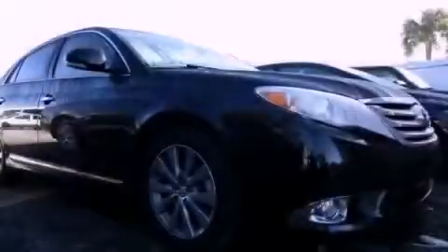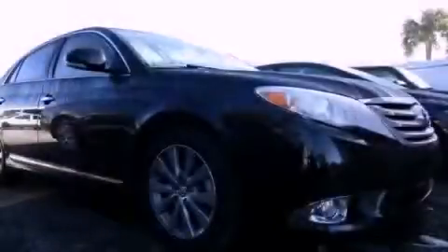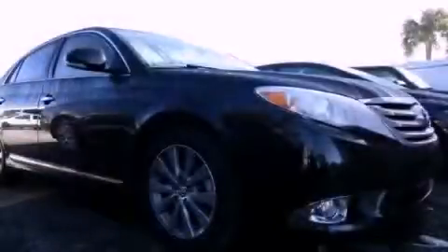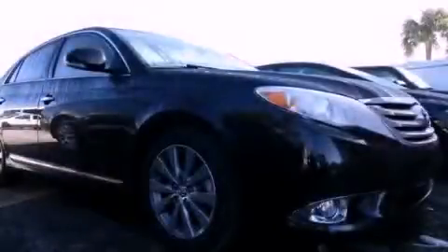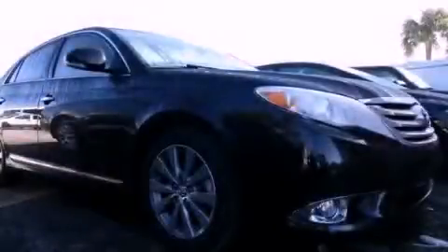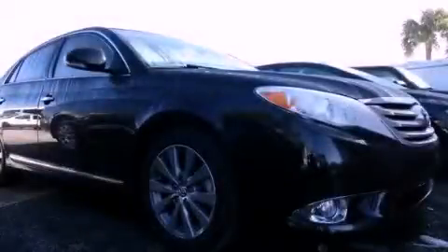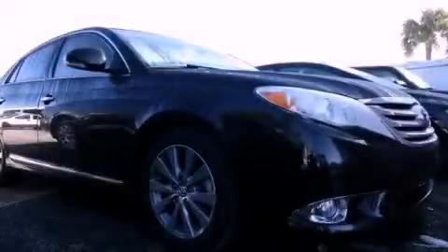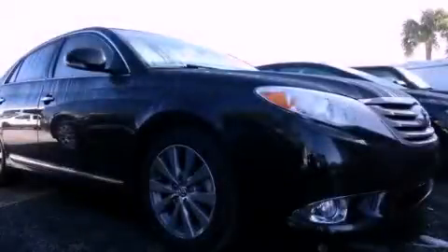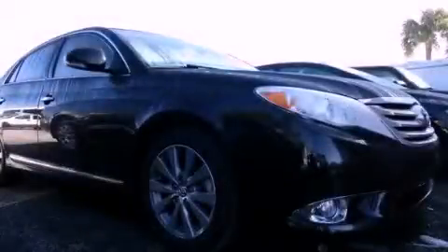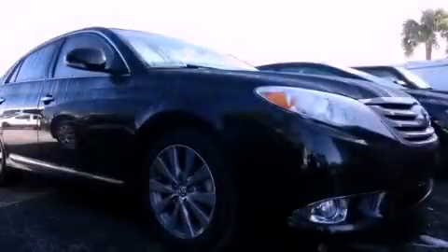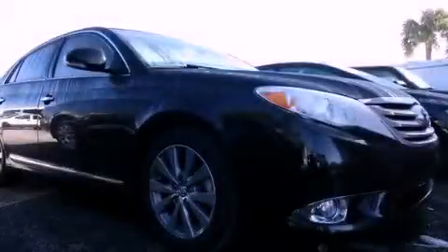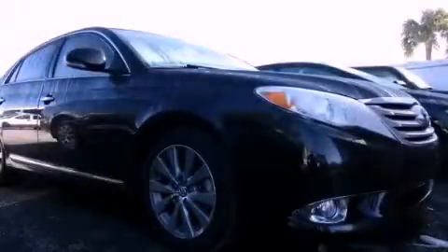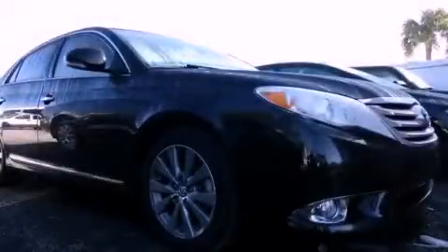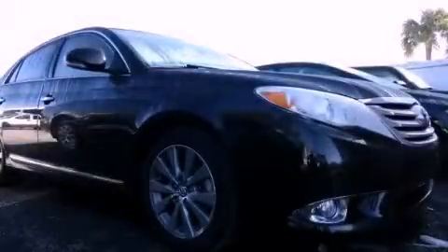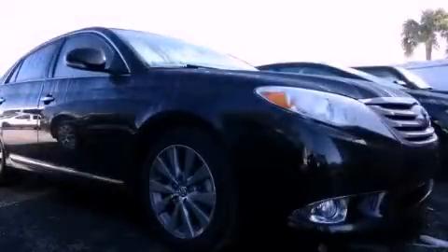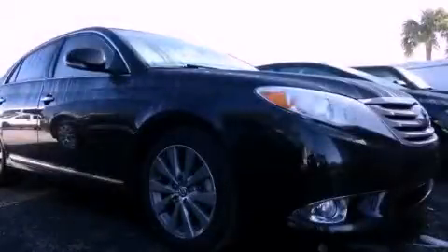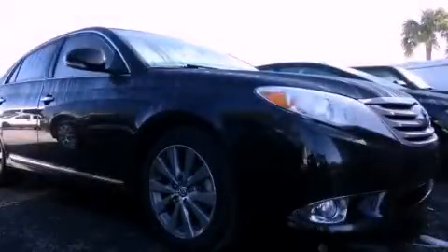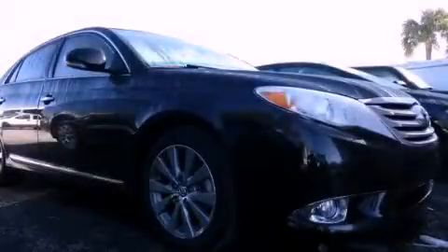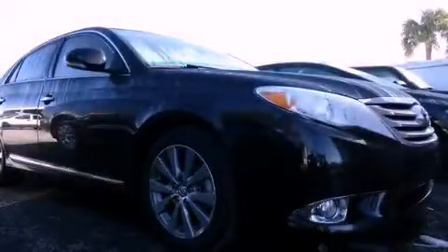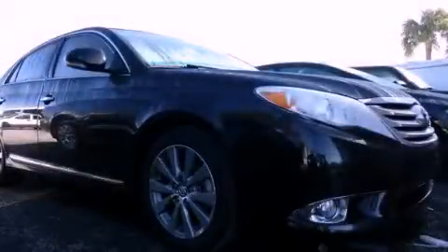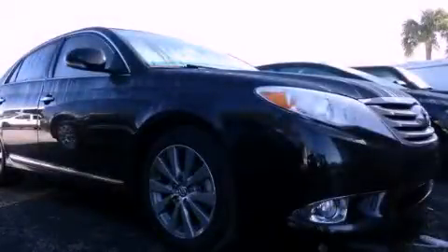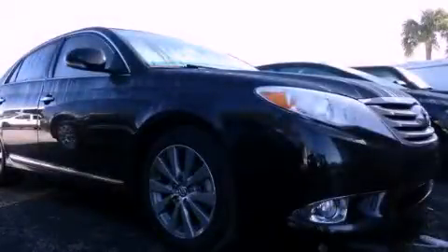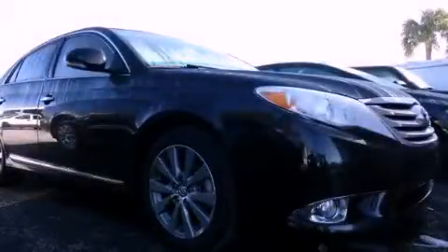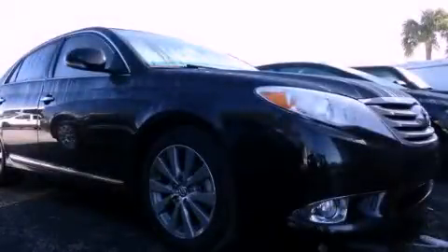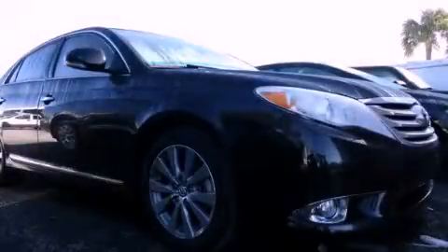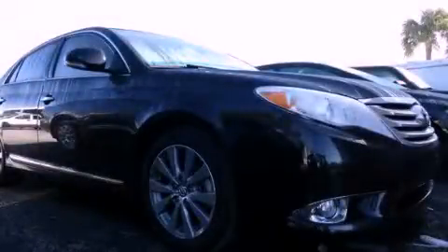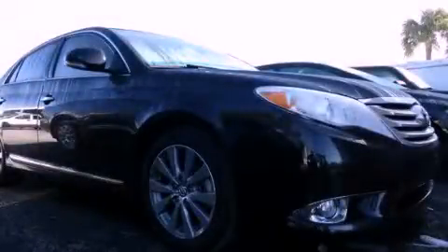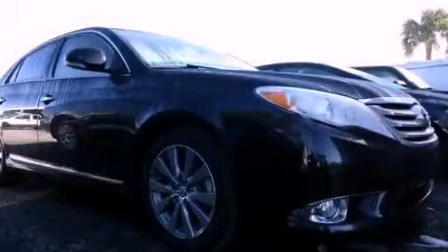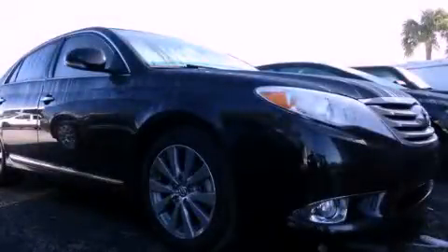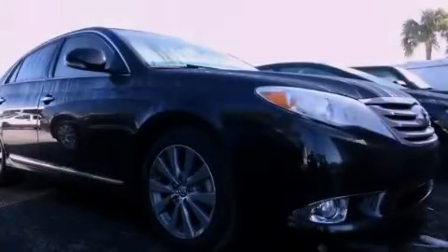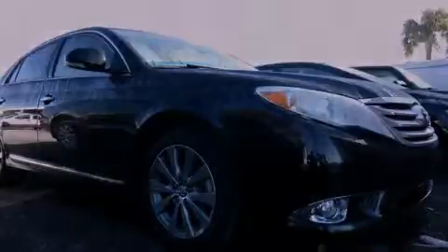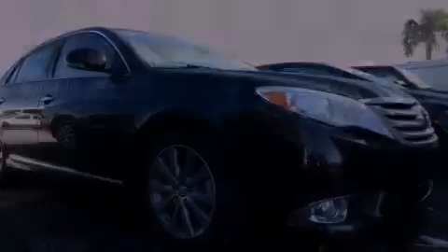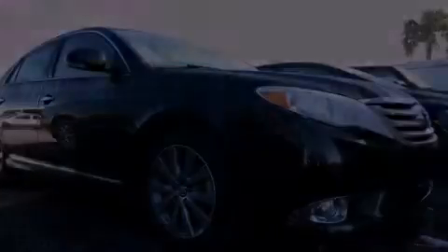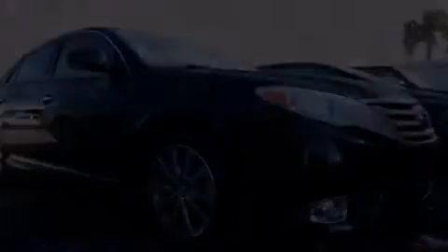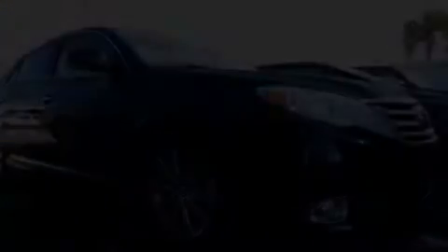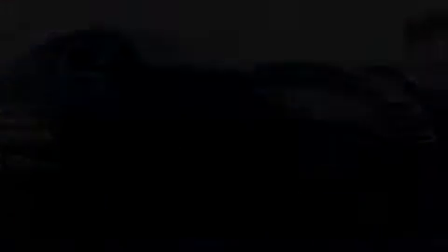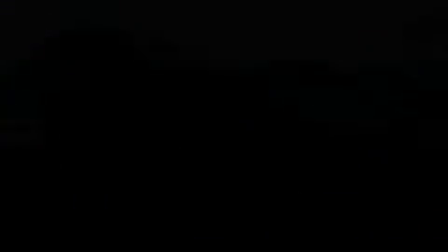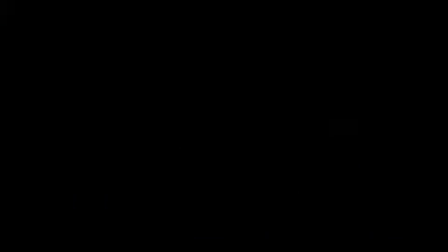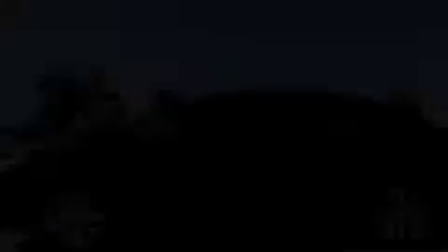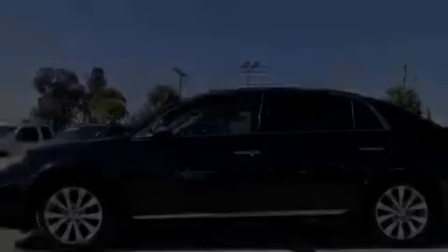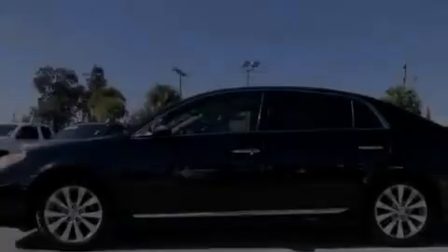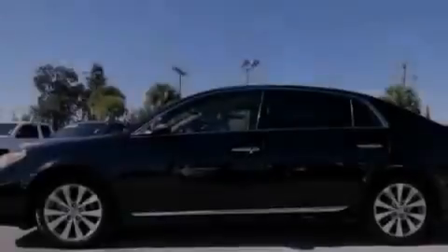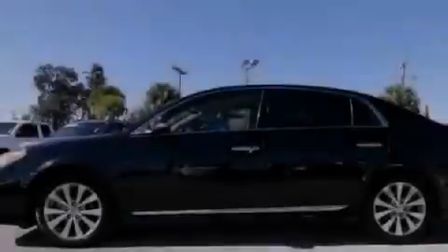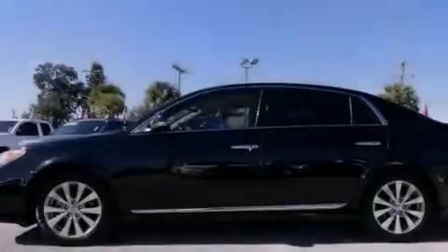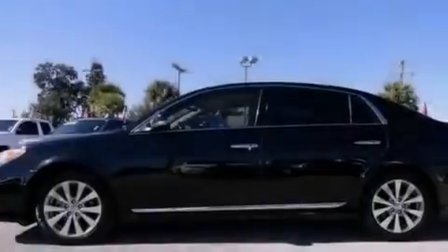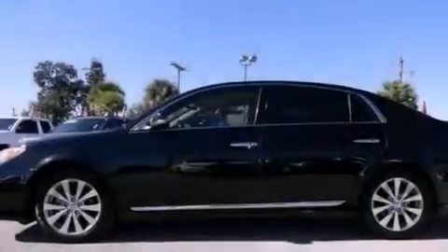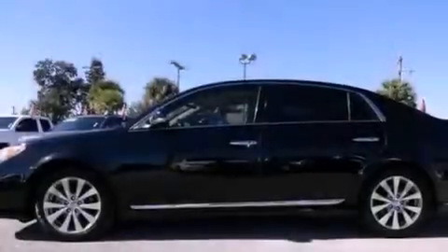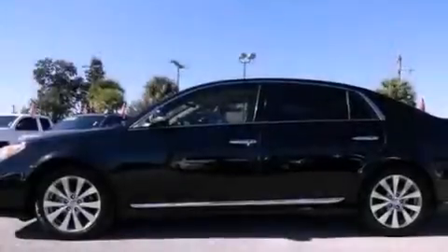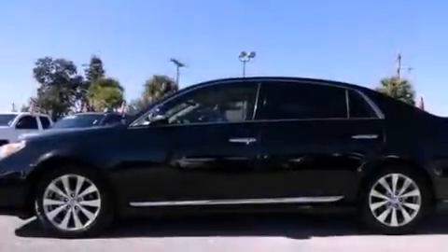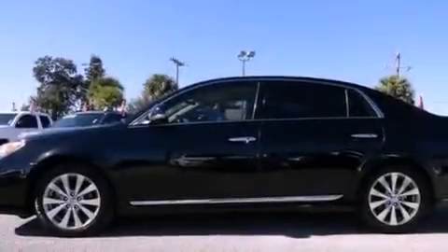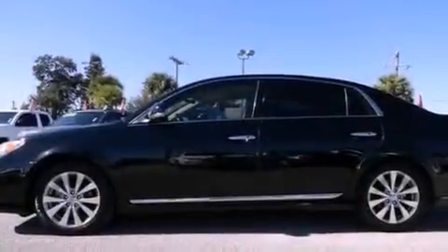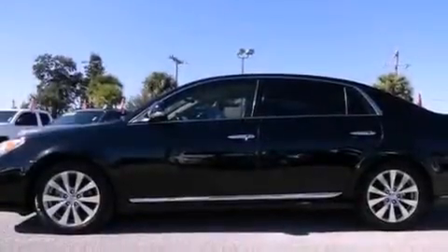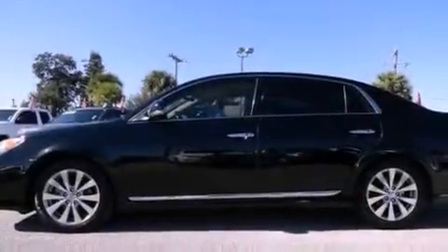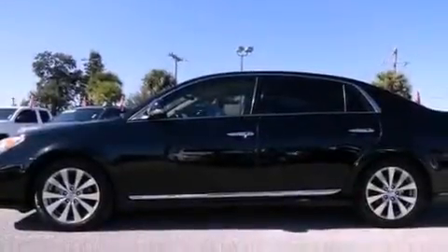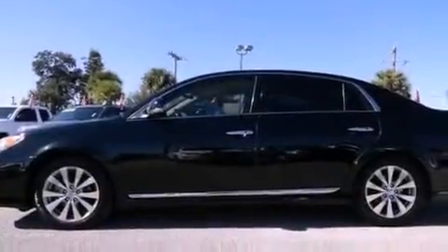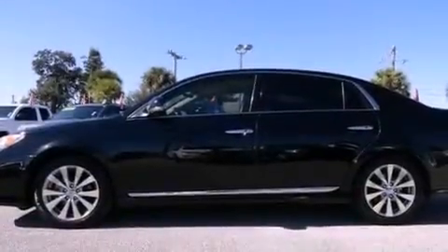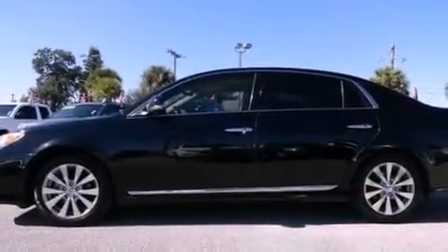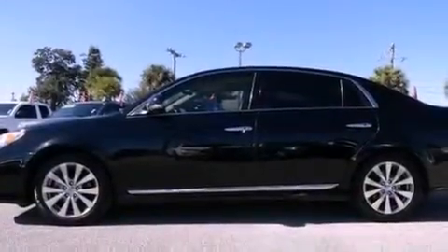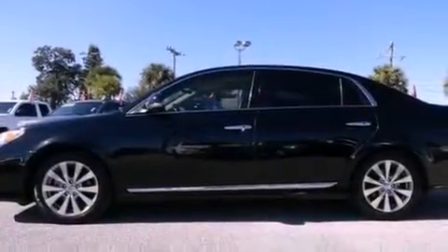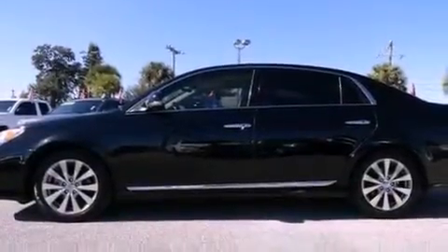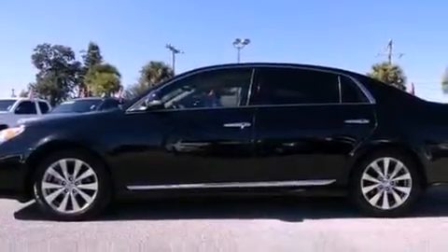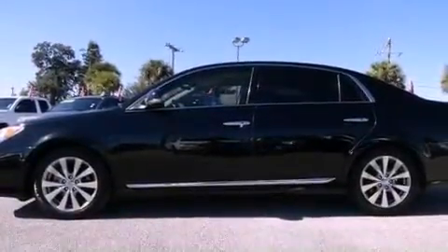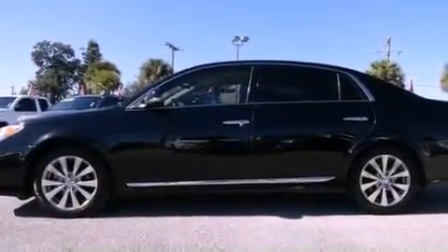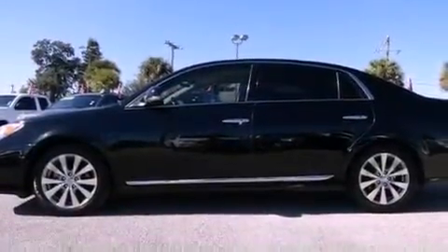This is a 2011 Toyota Avalon. It has a six-cylinder engine and an automatic transmission.